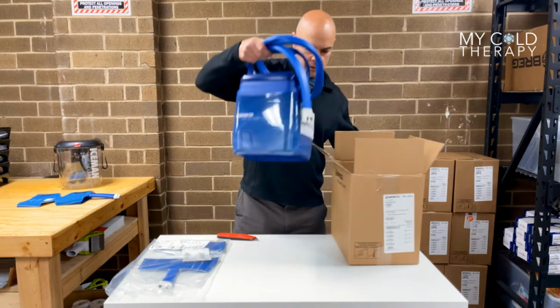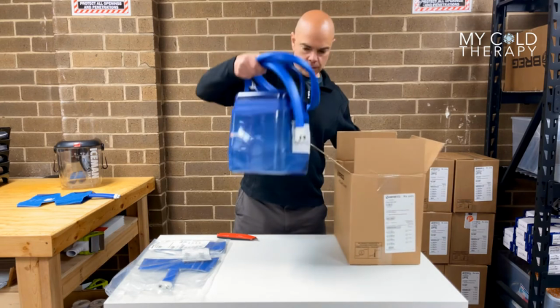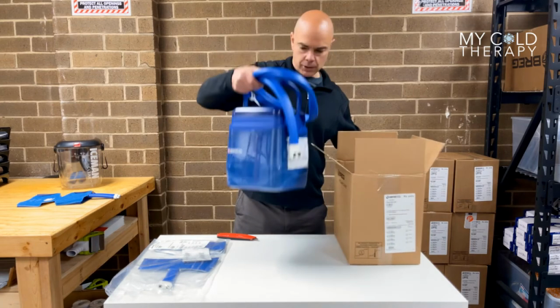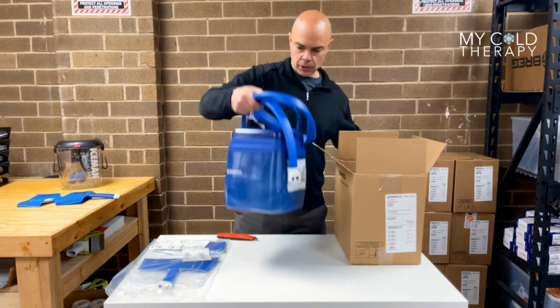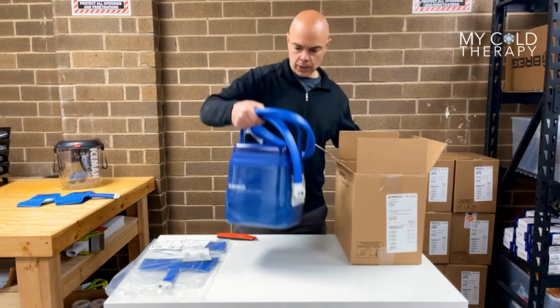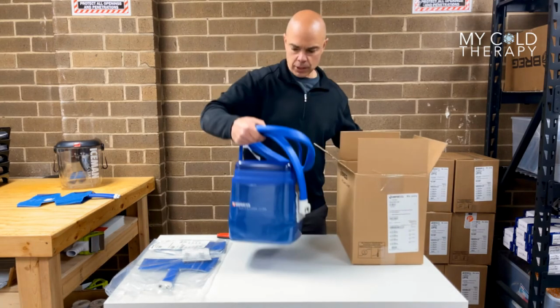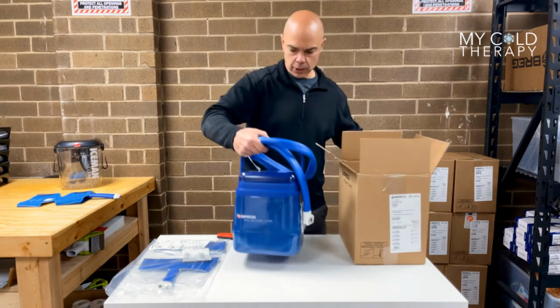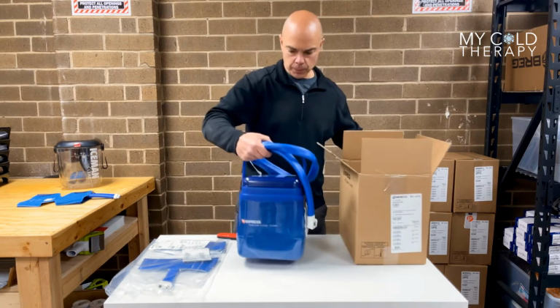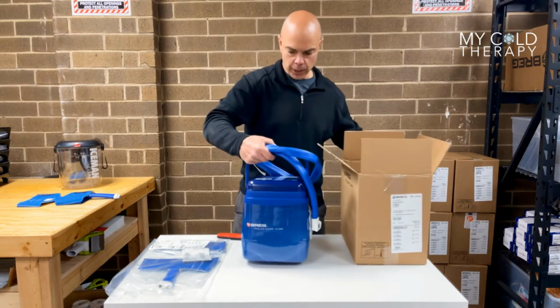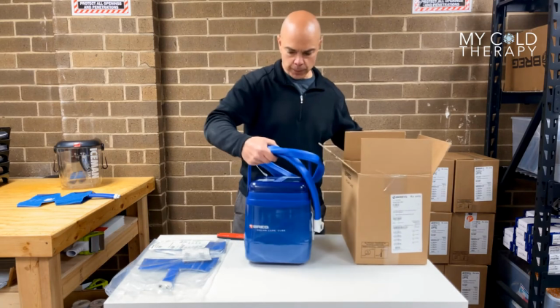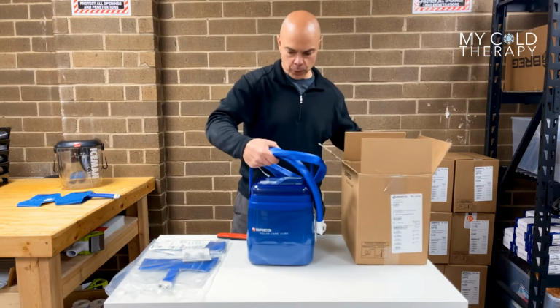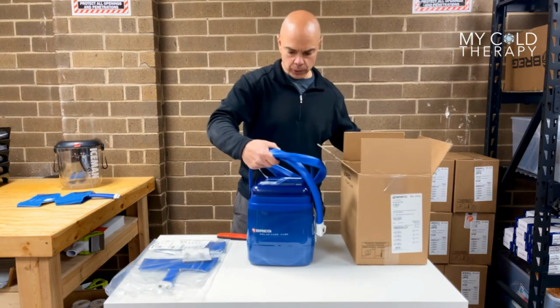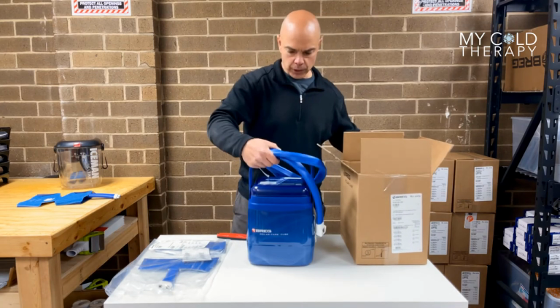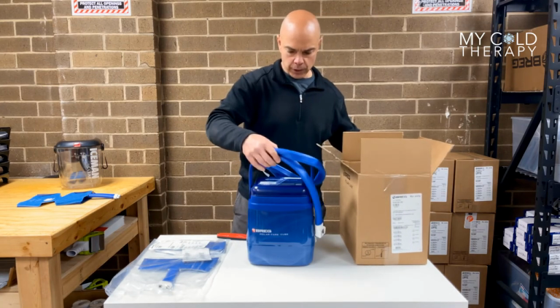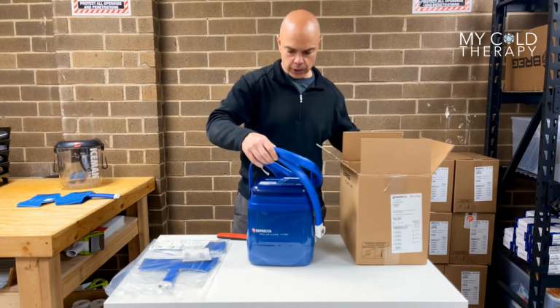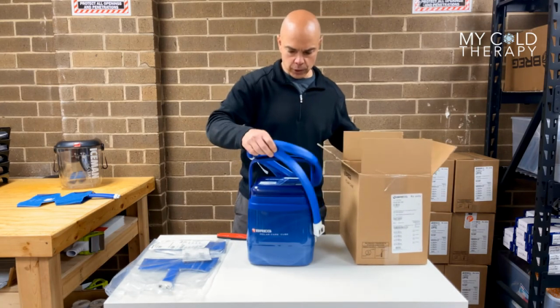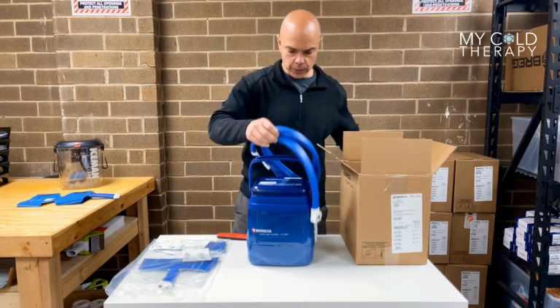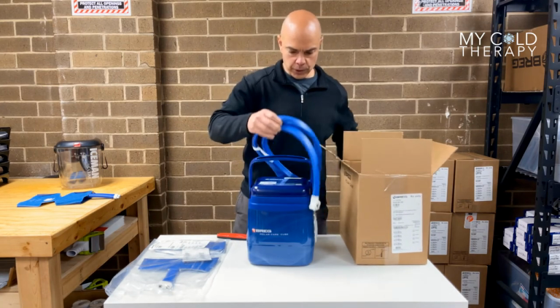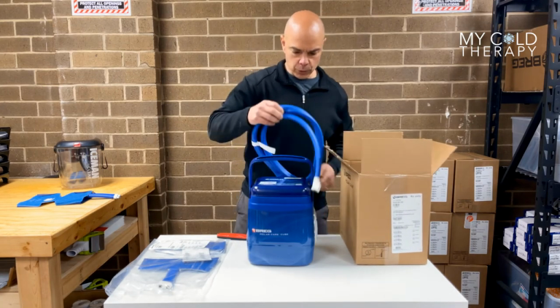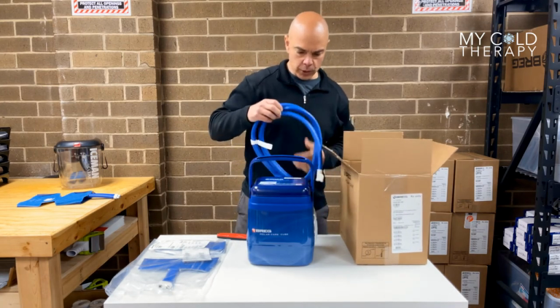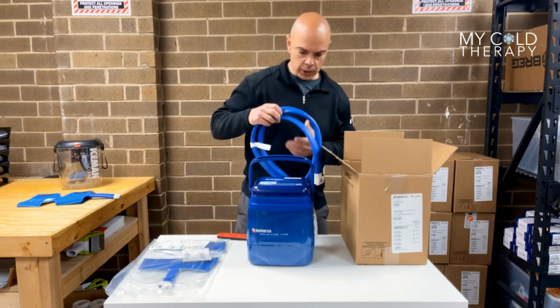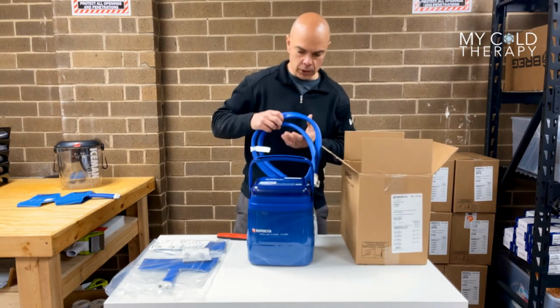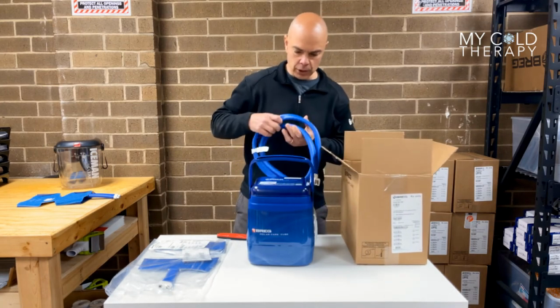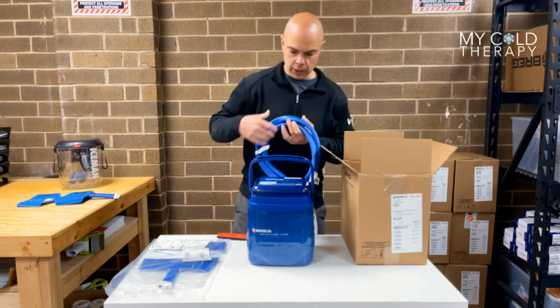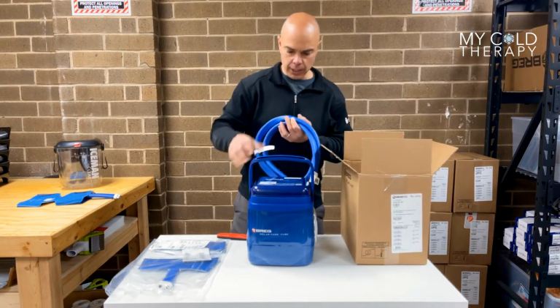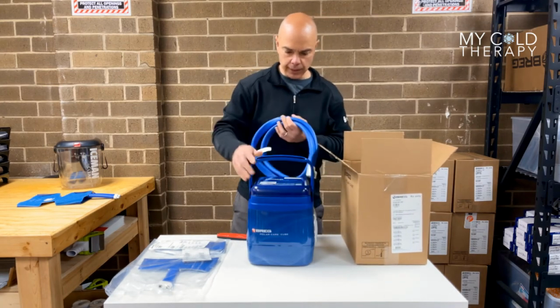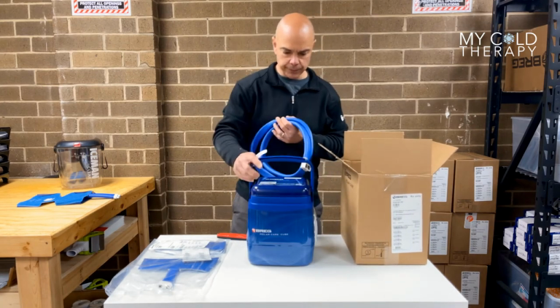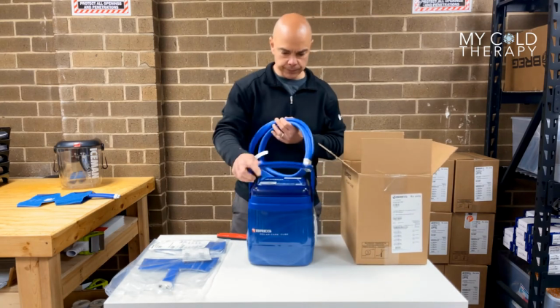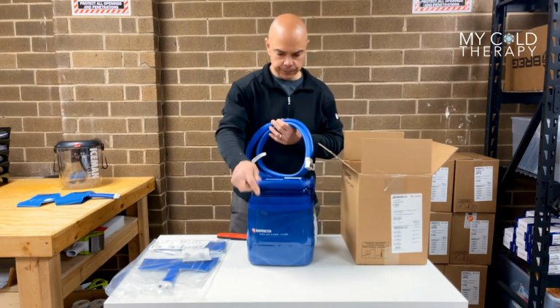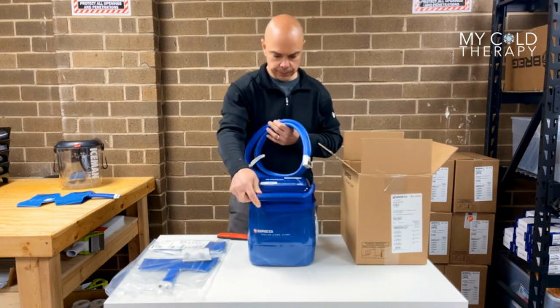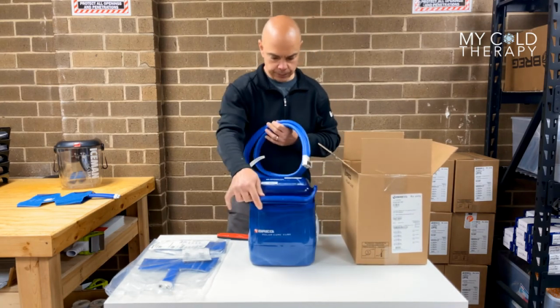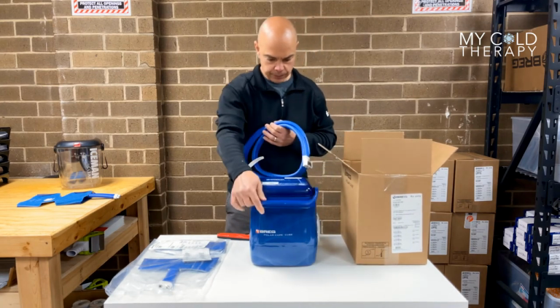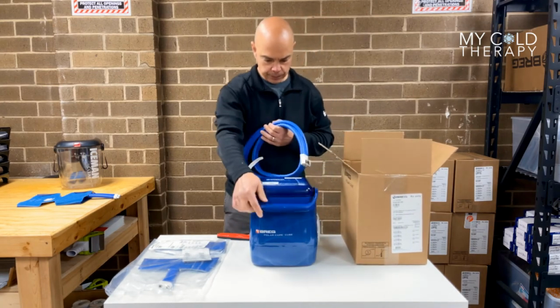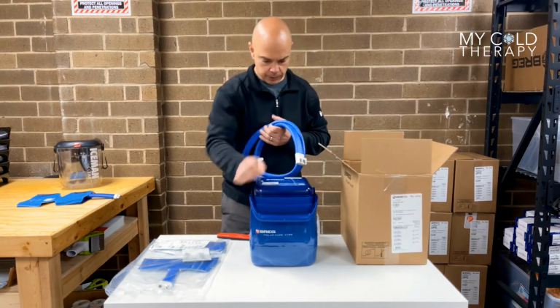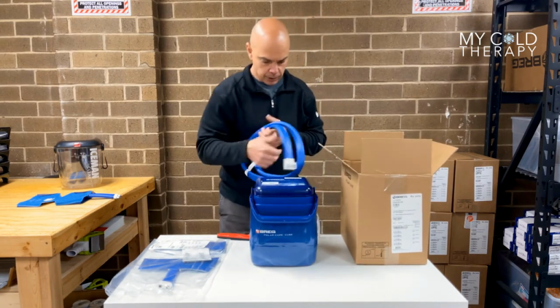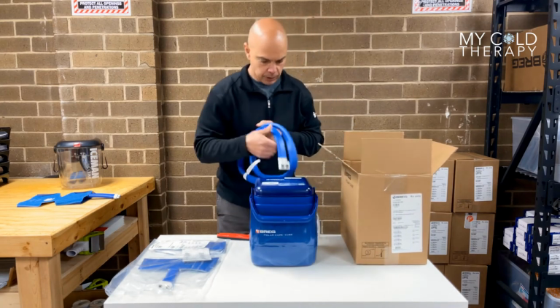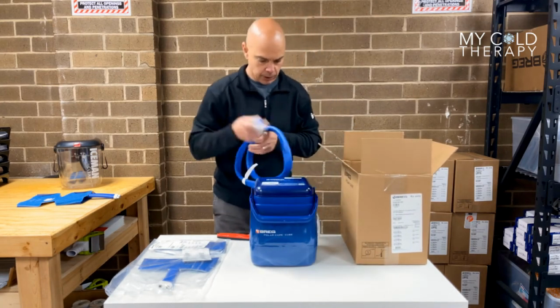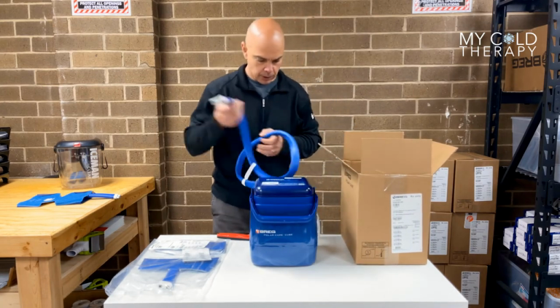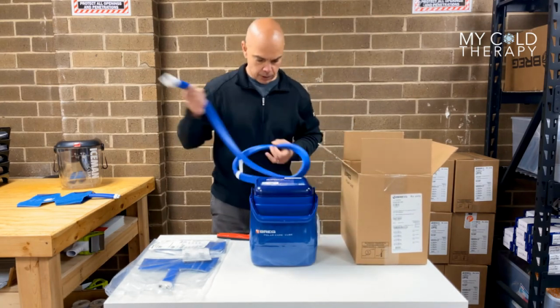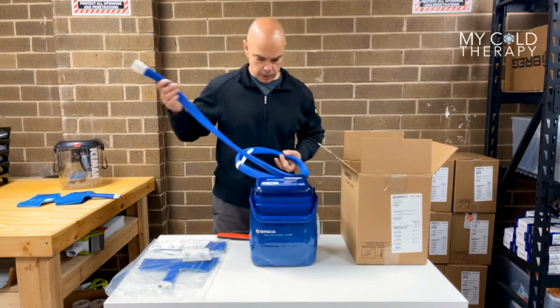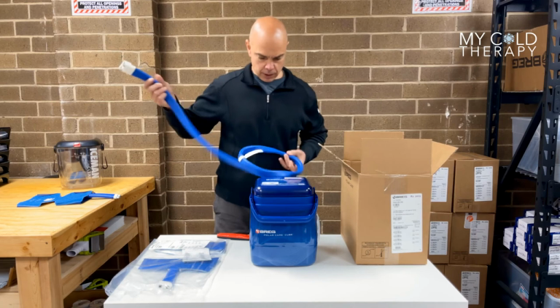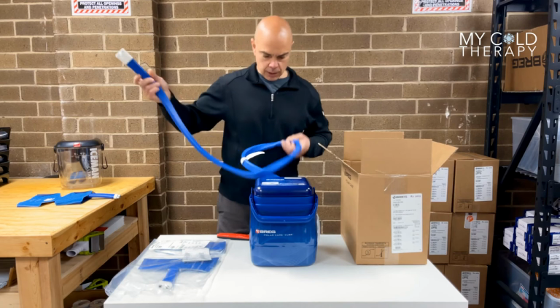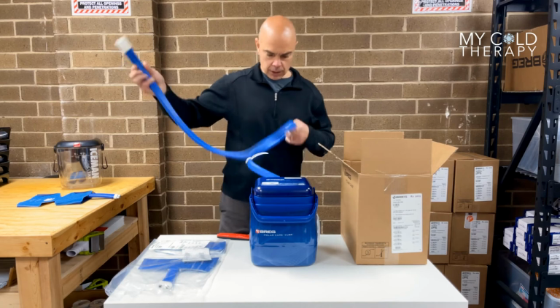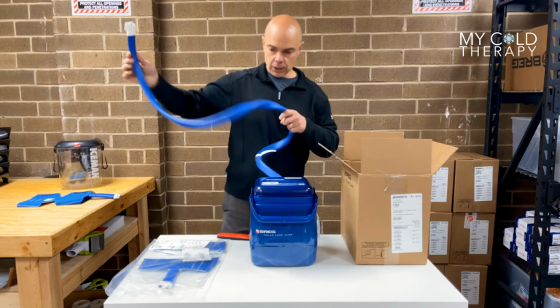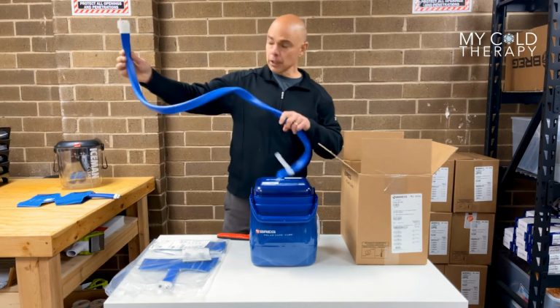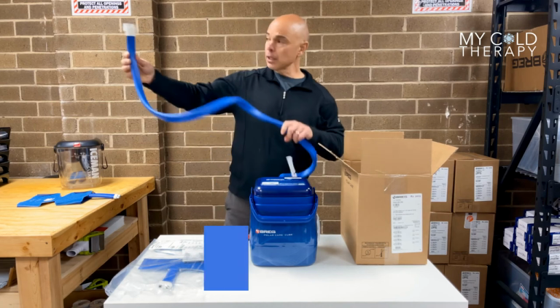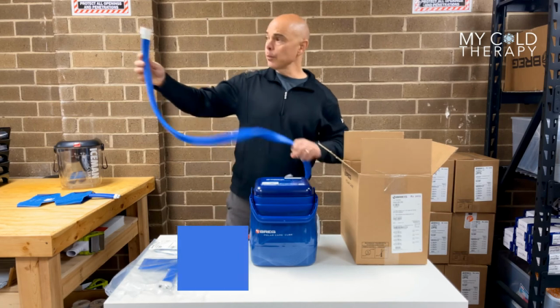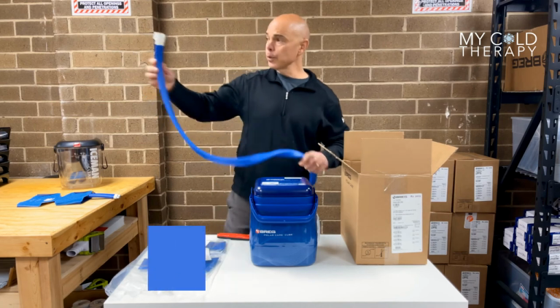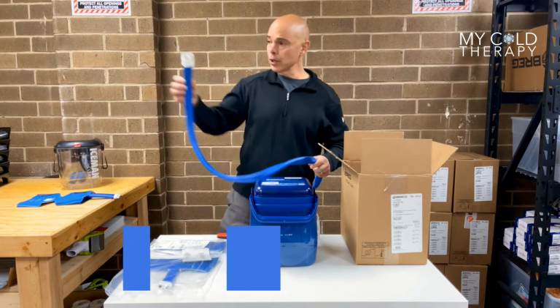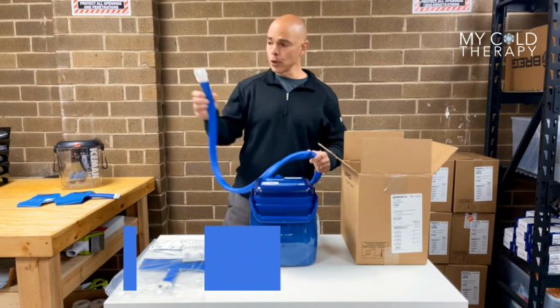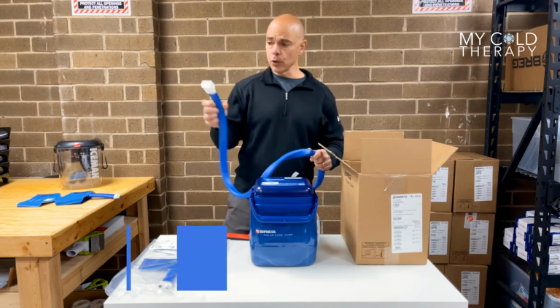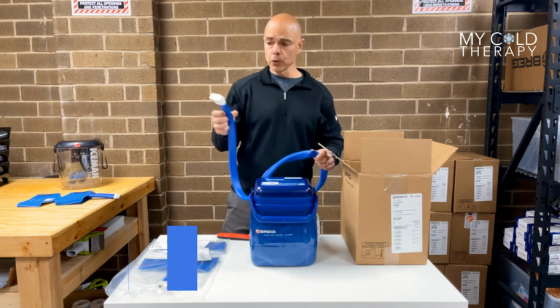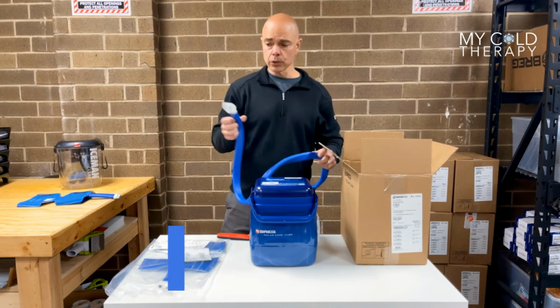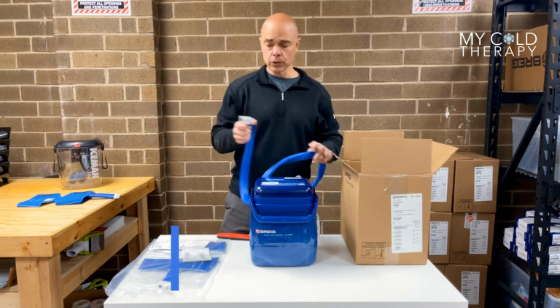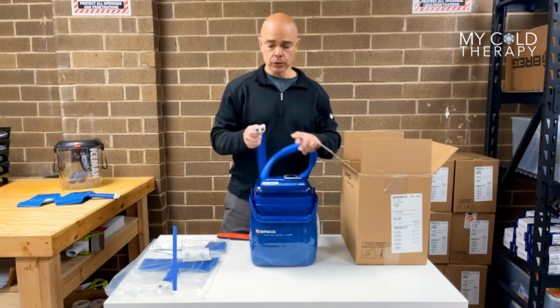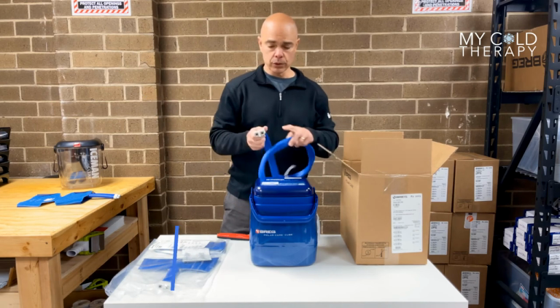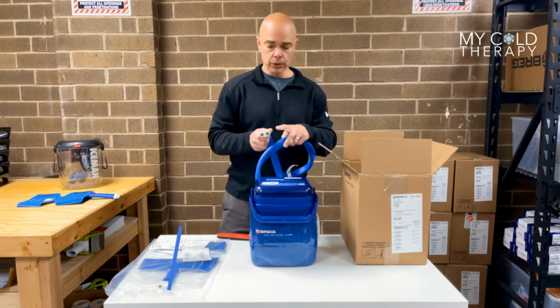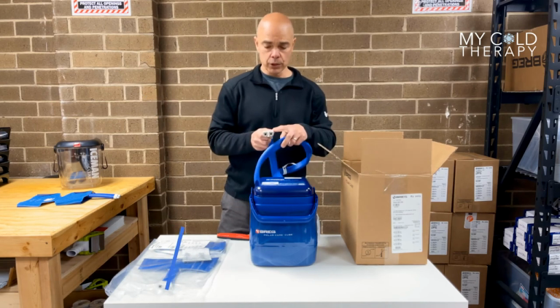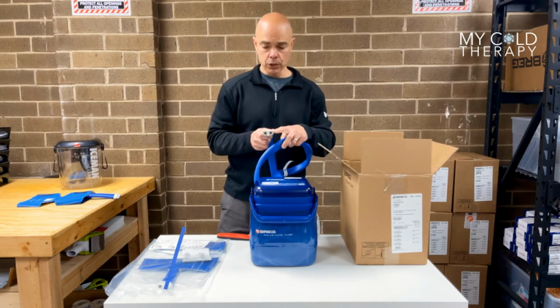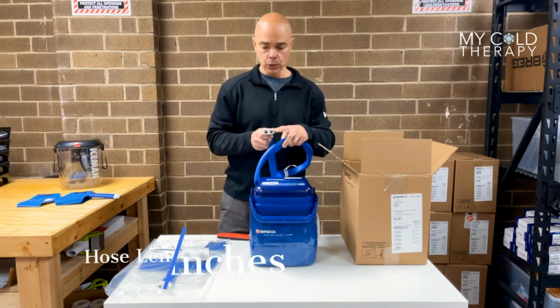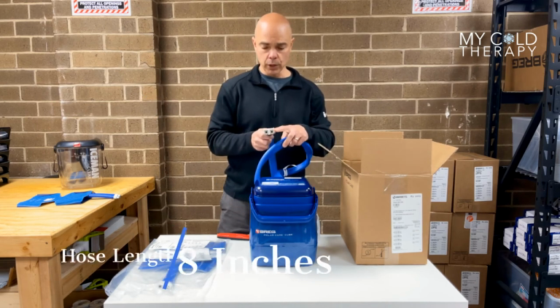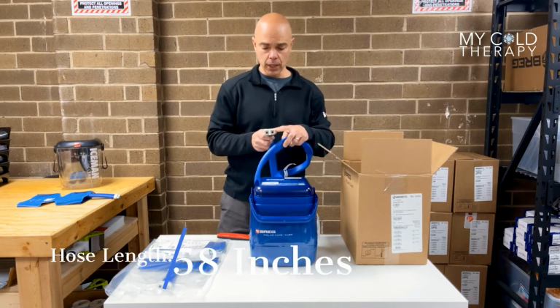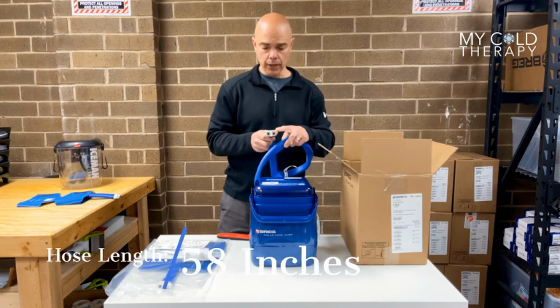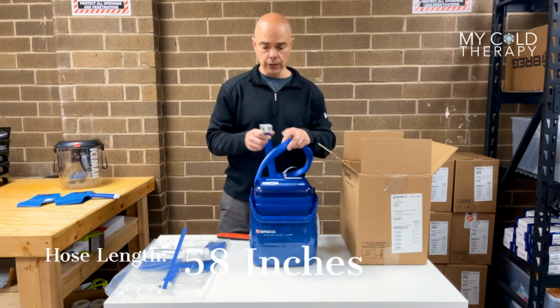This is the Breg Polacare Cube — this is what it looks like. It's going to come with a hose and two connectors.